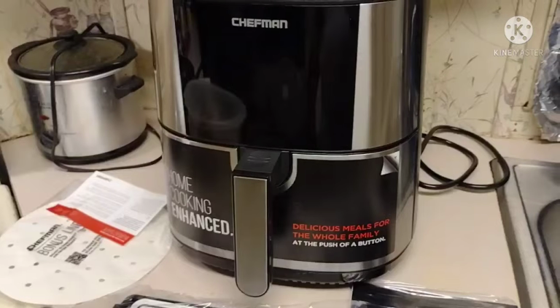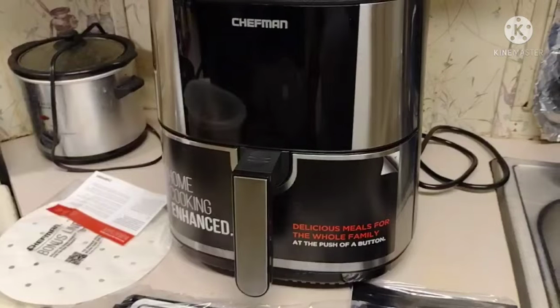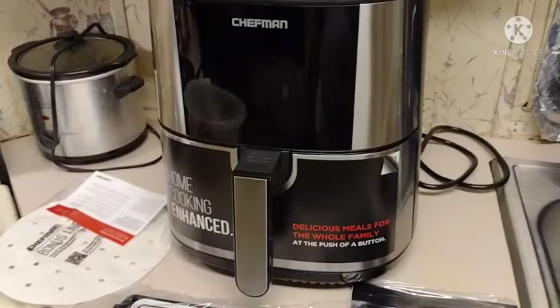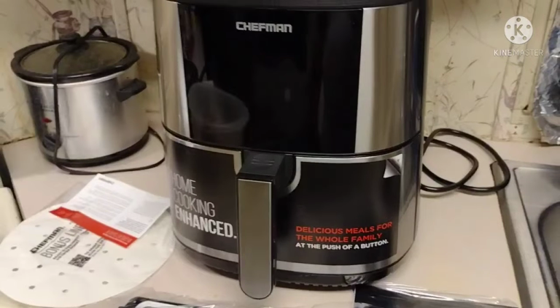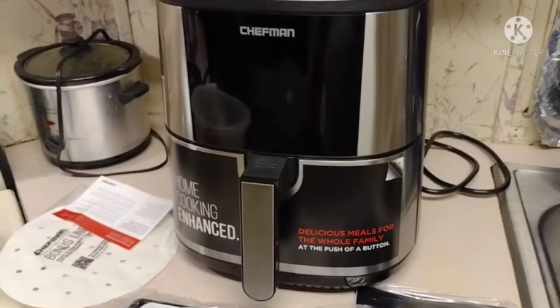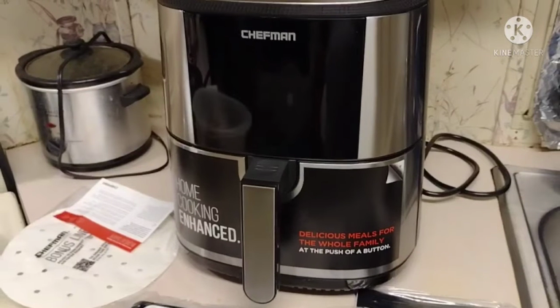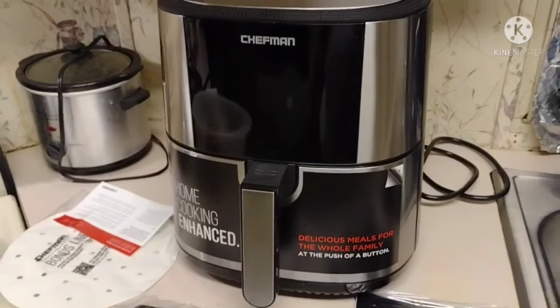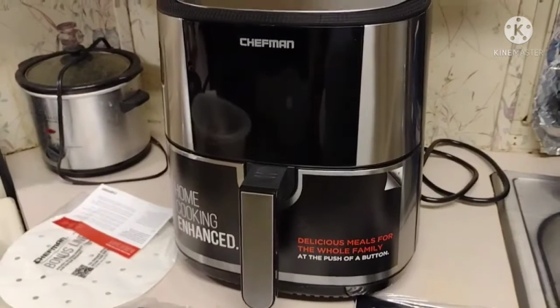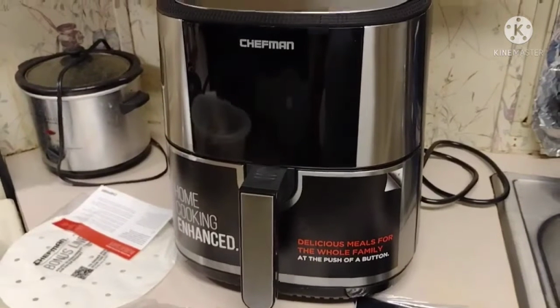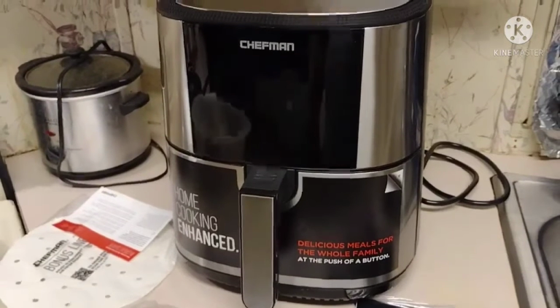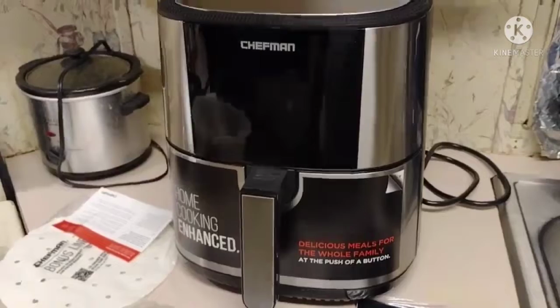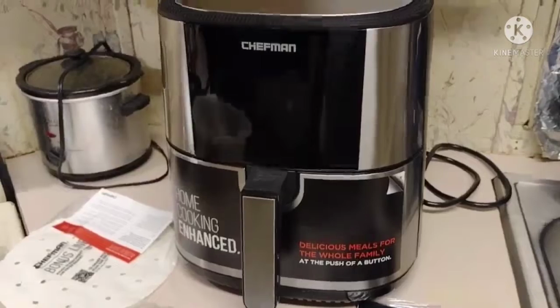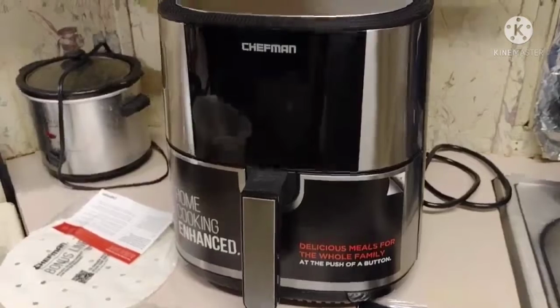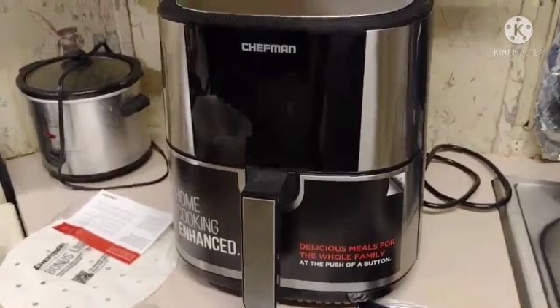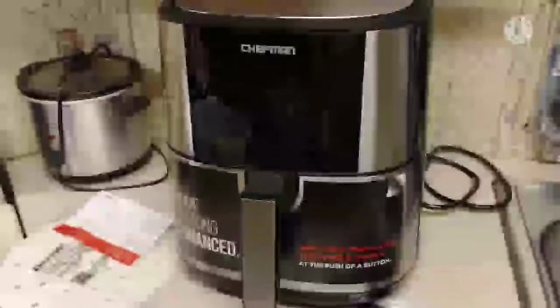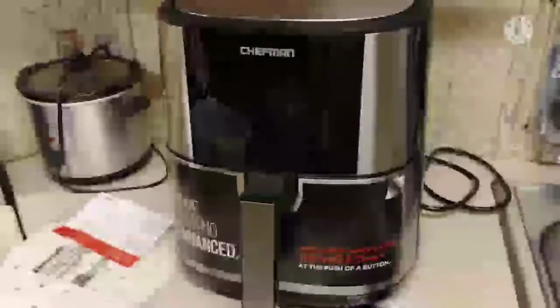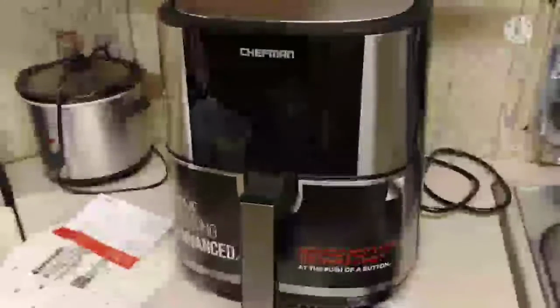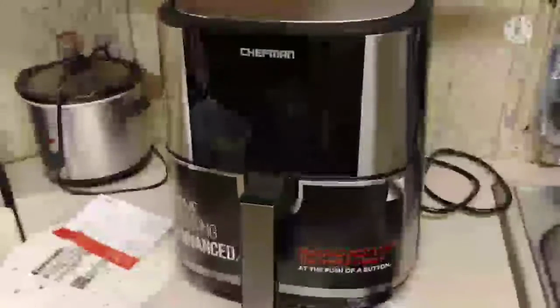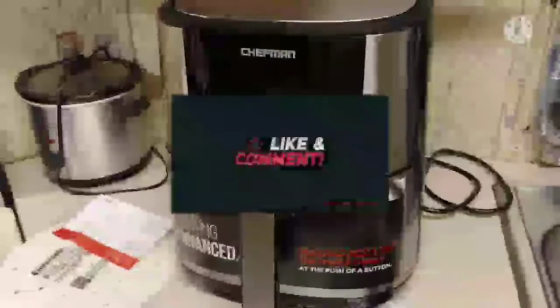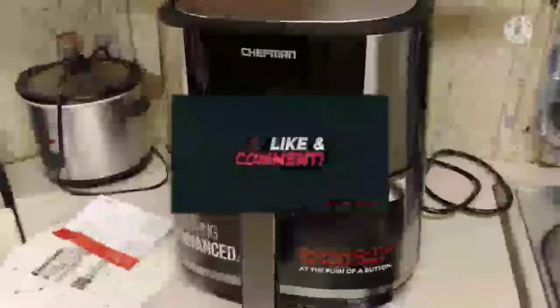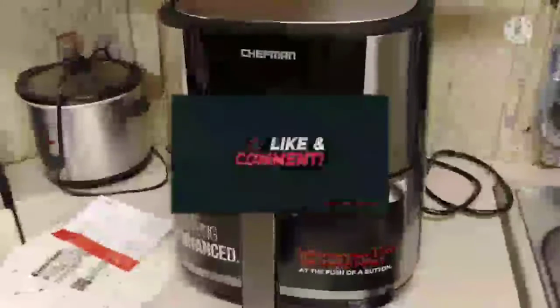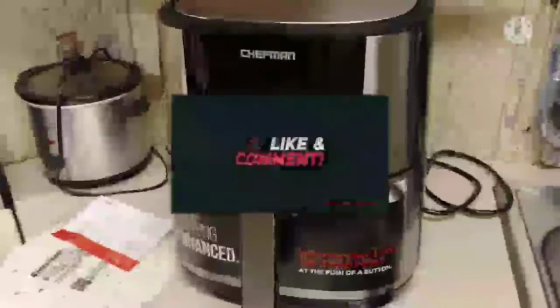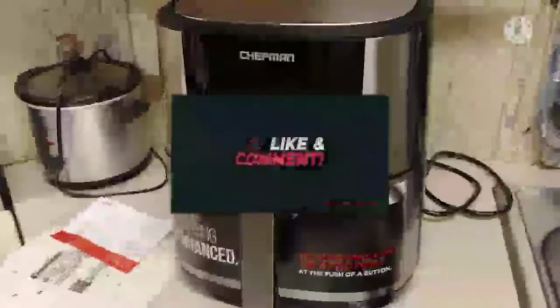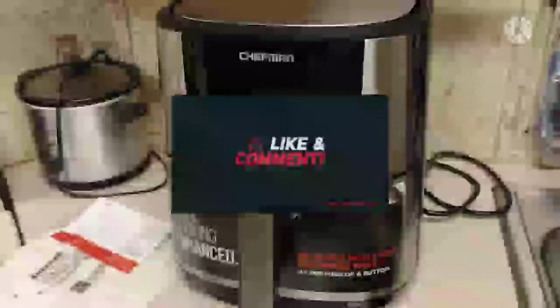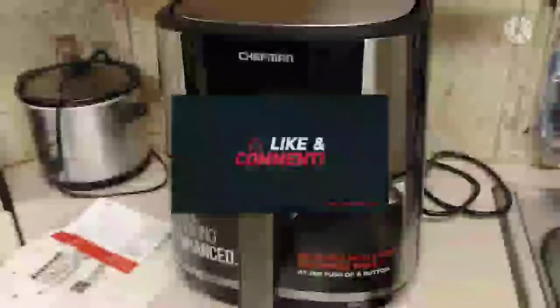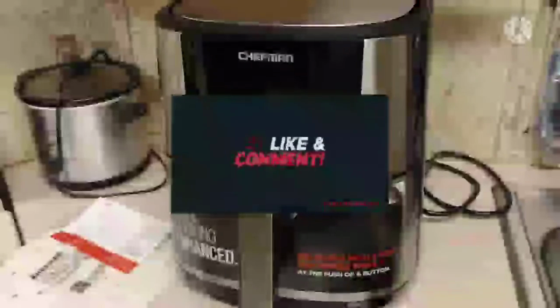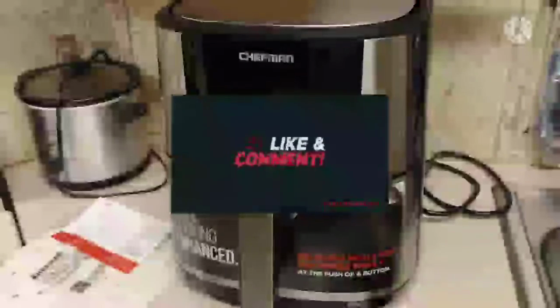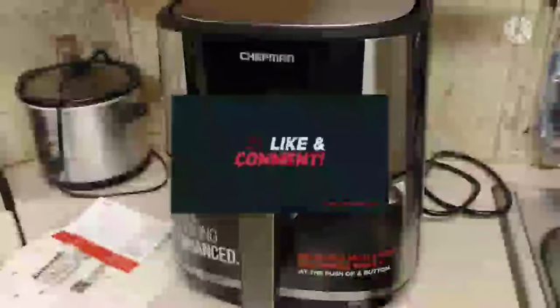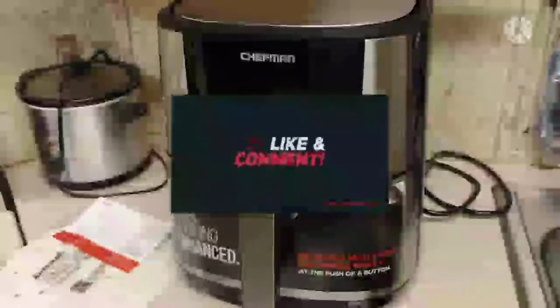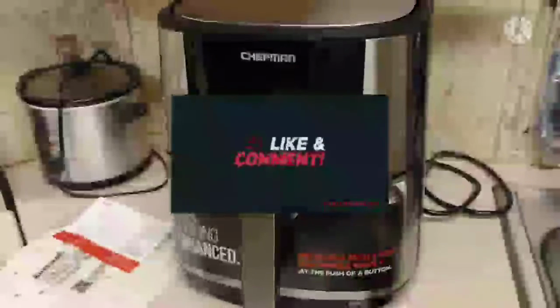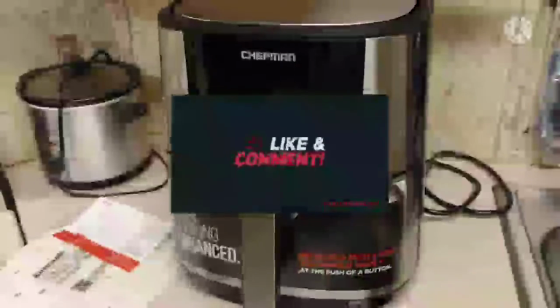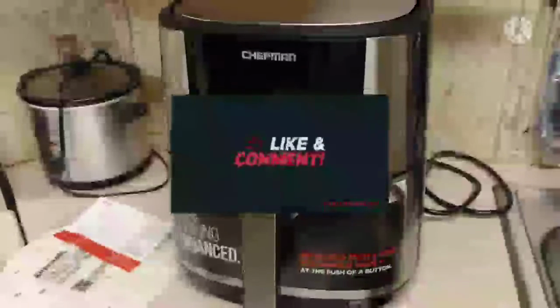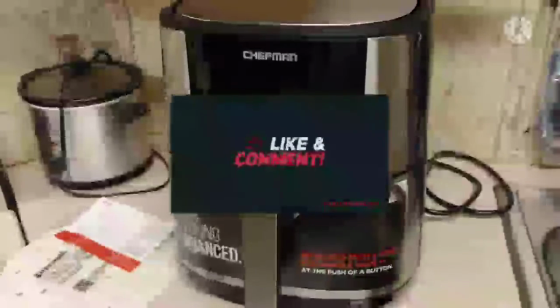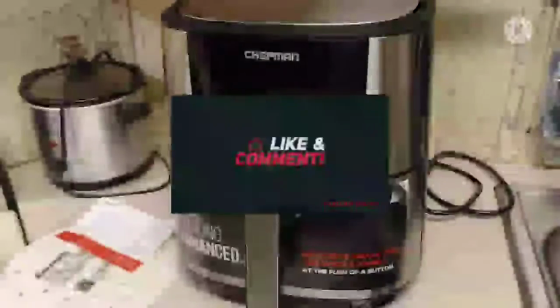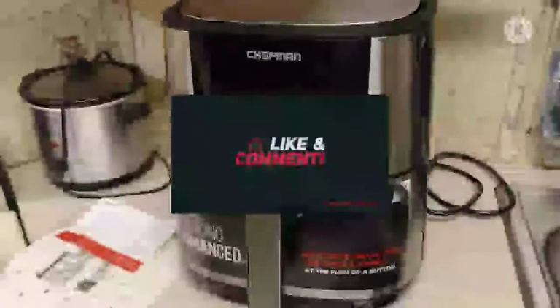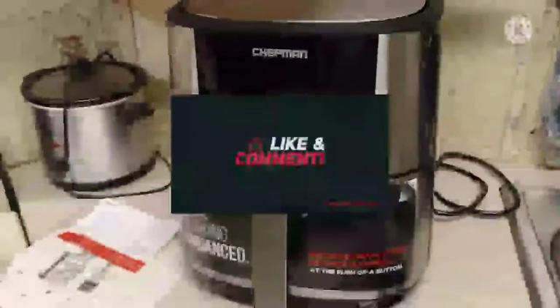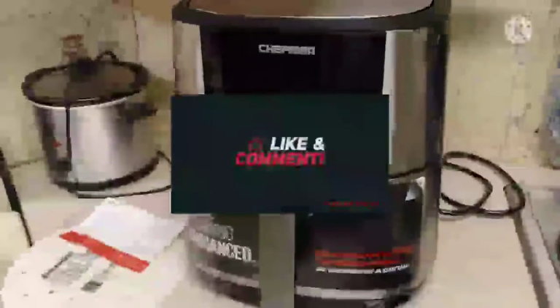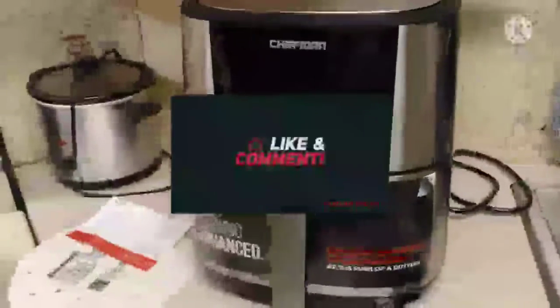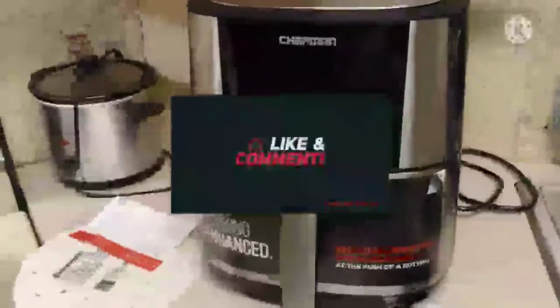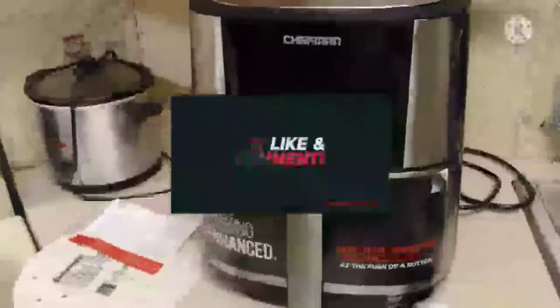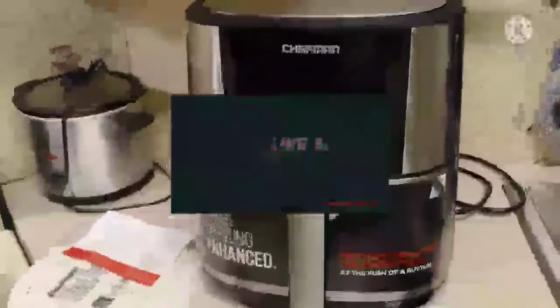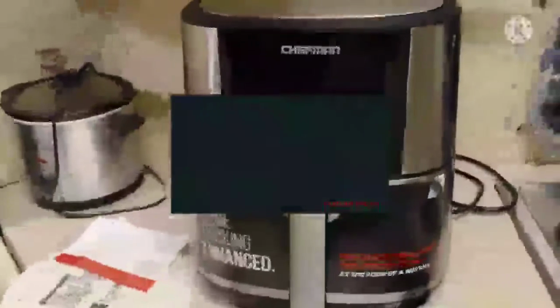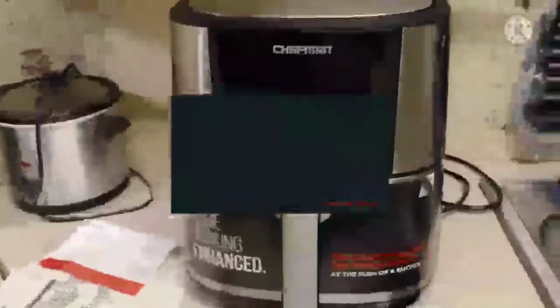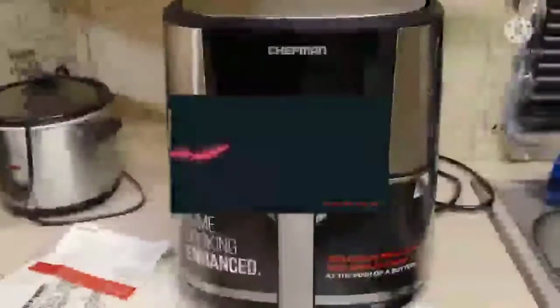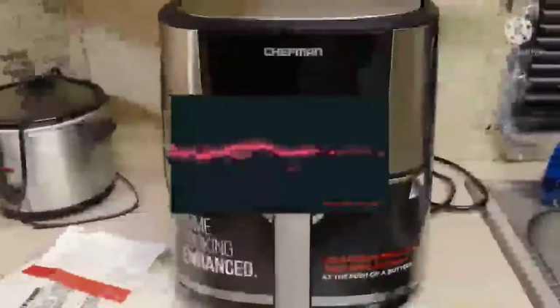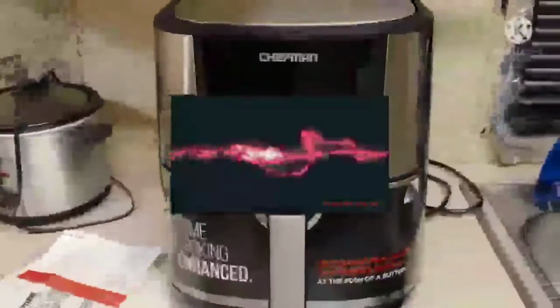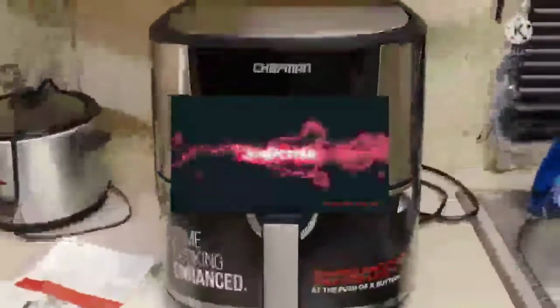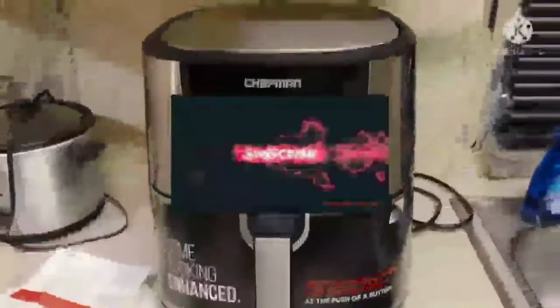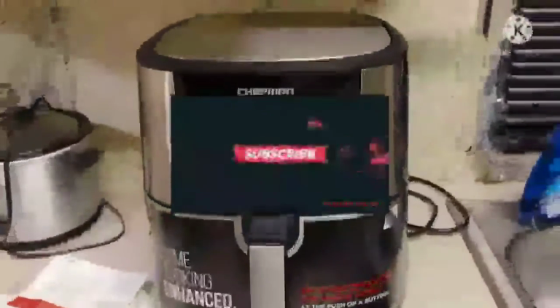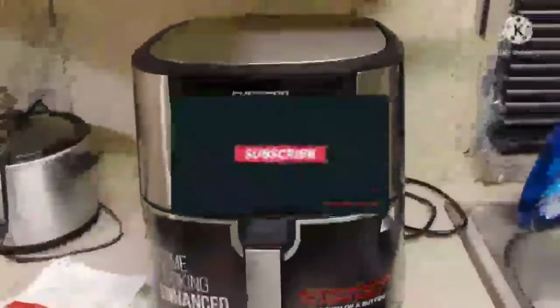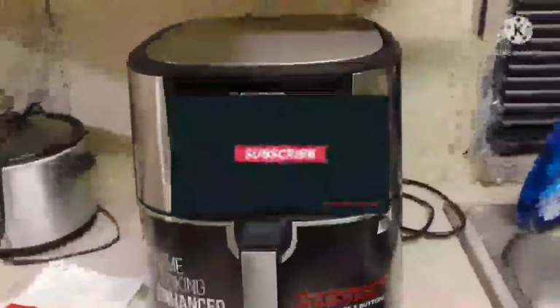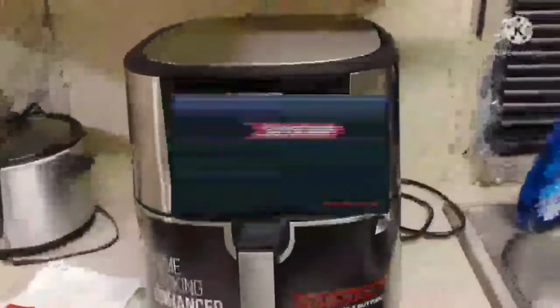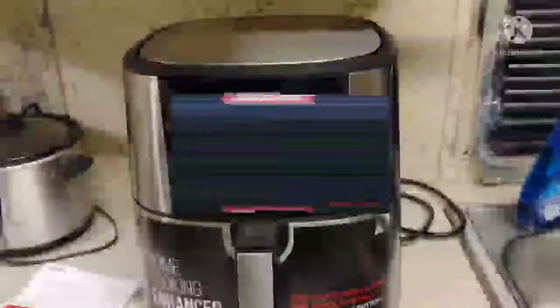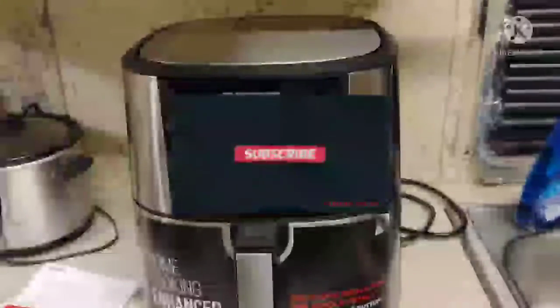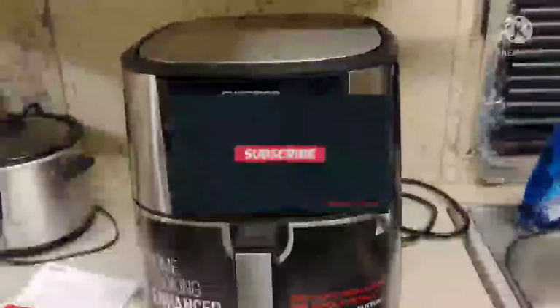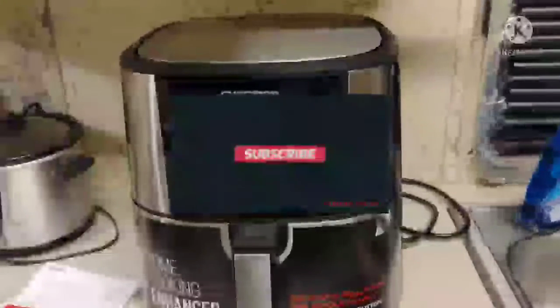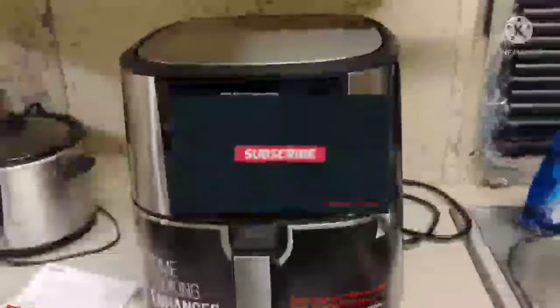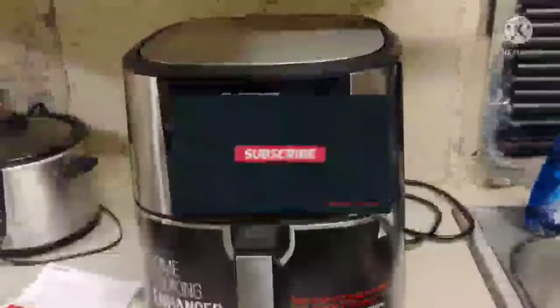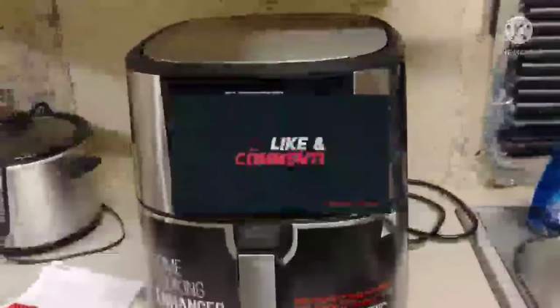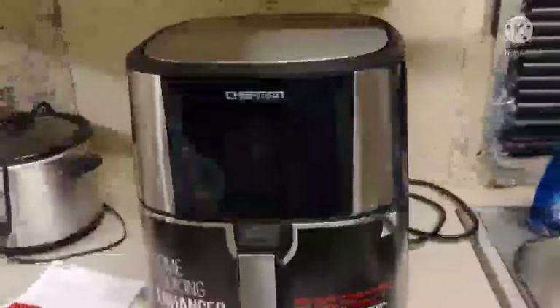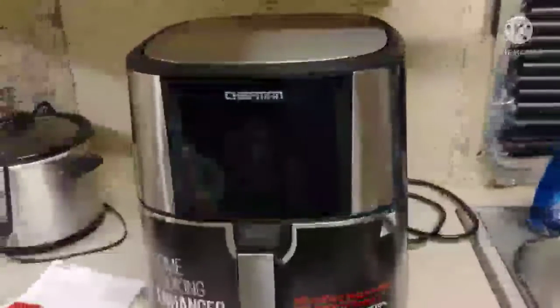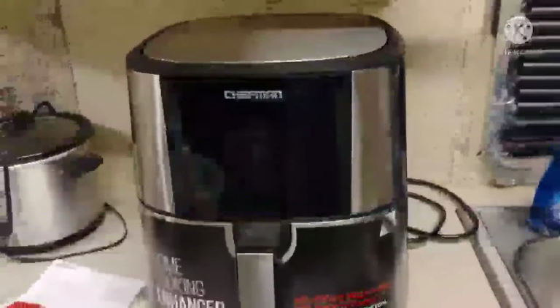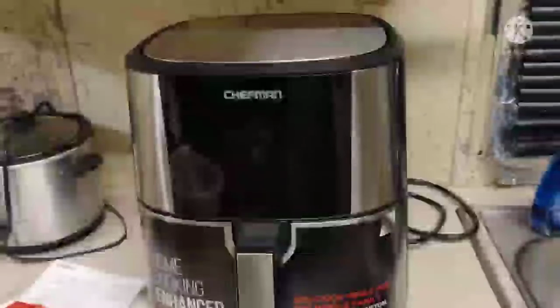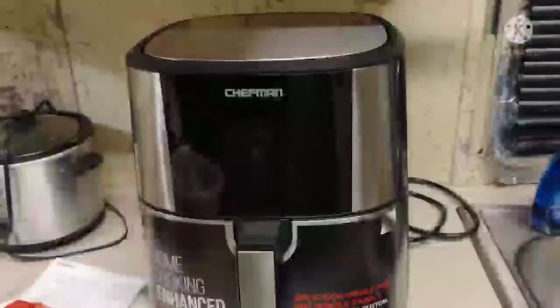What up y'all, your boy H-and-I-See-Rolling is back at it again with another video.